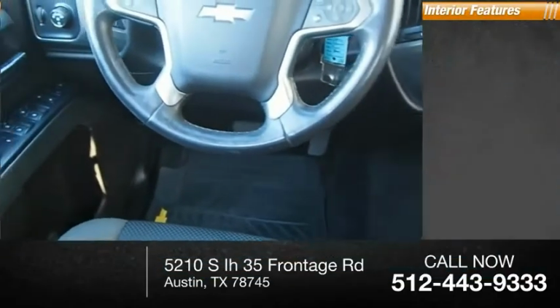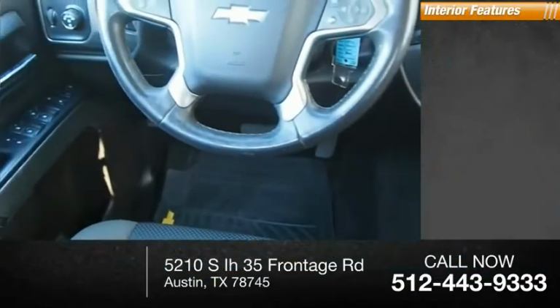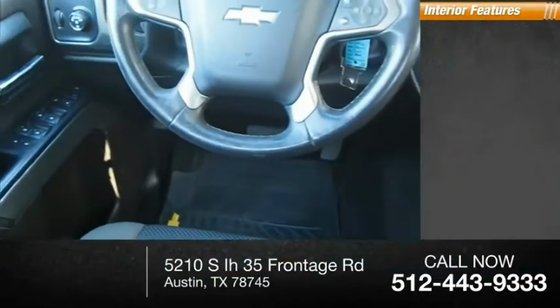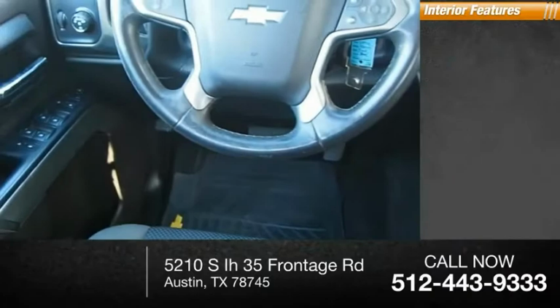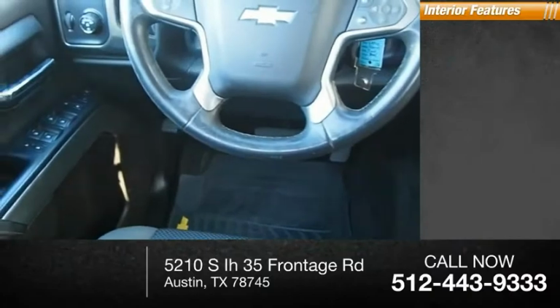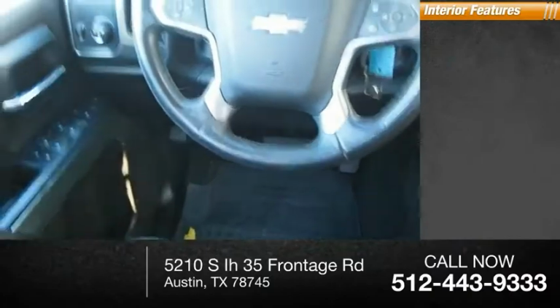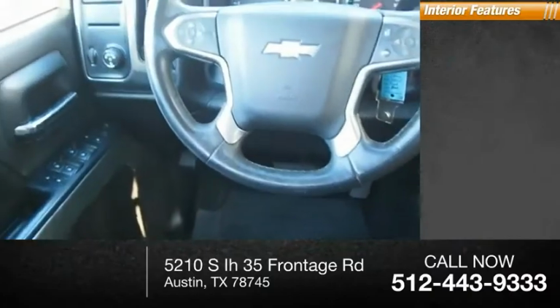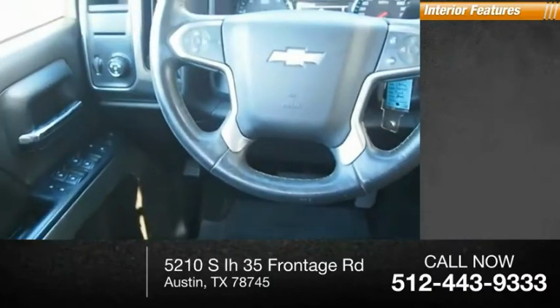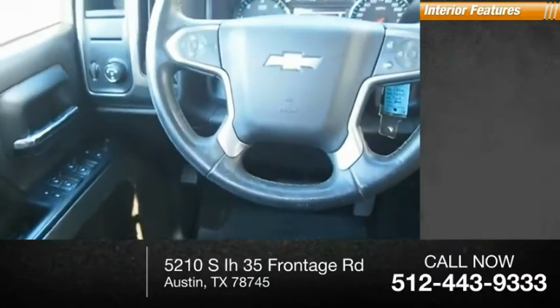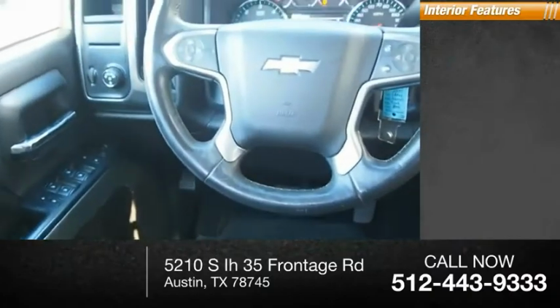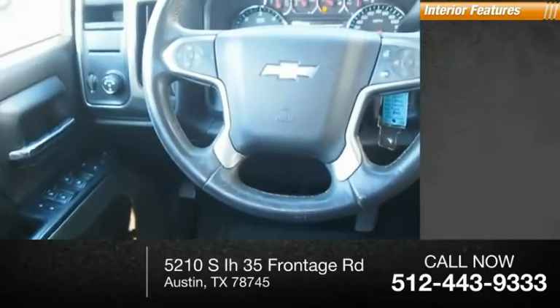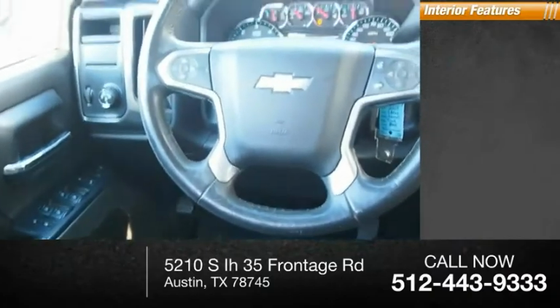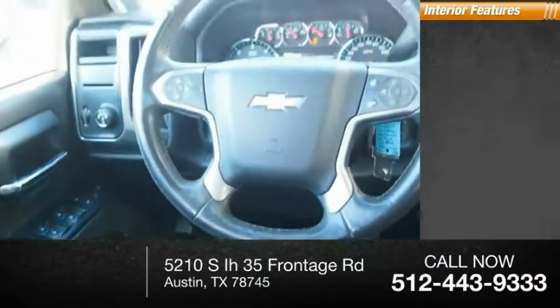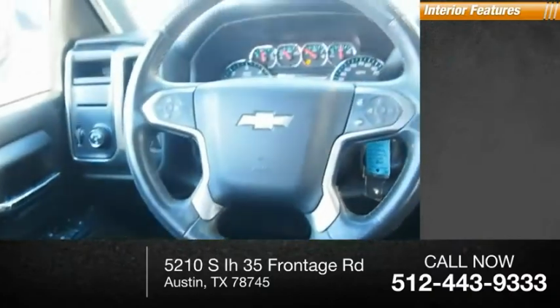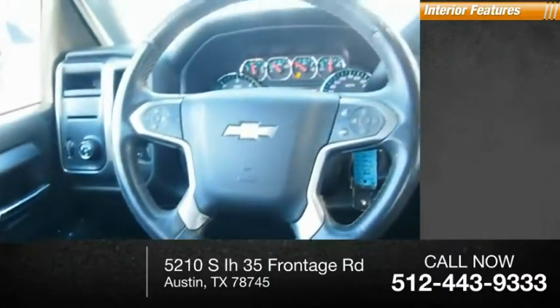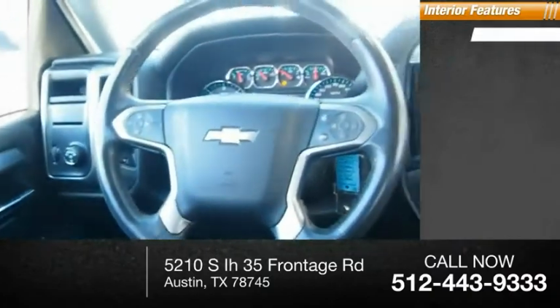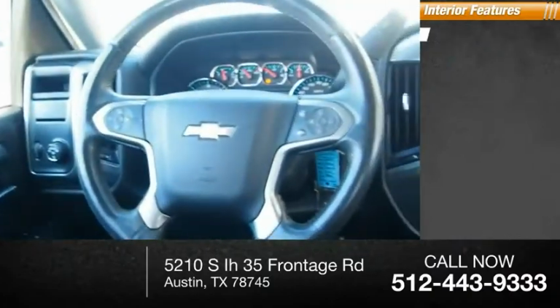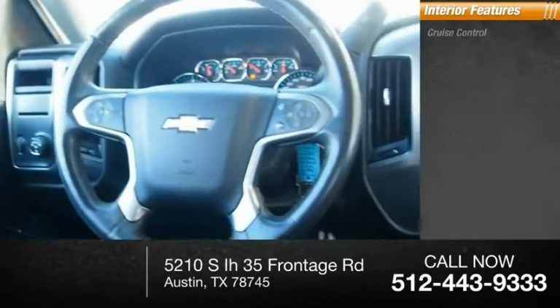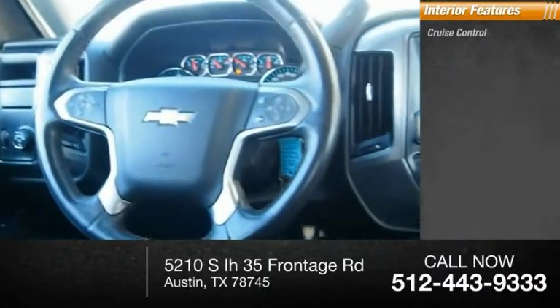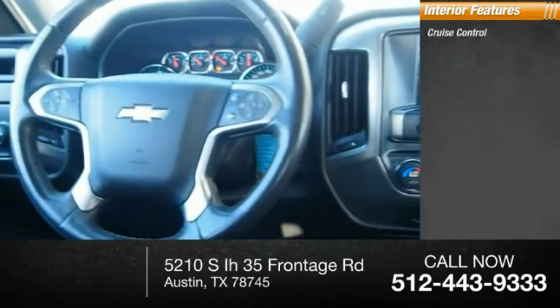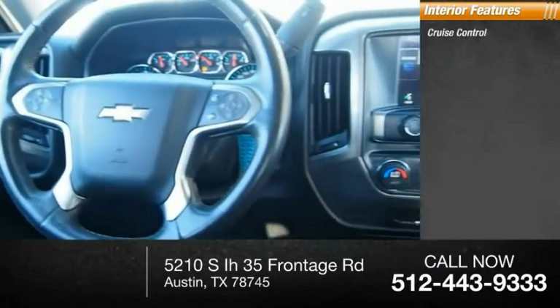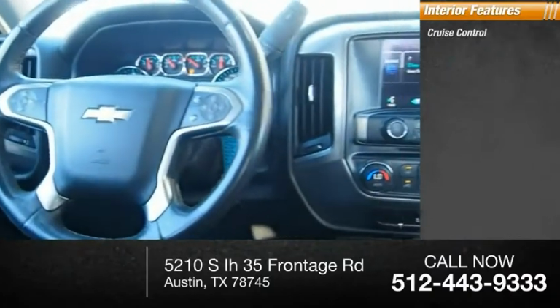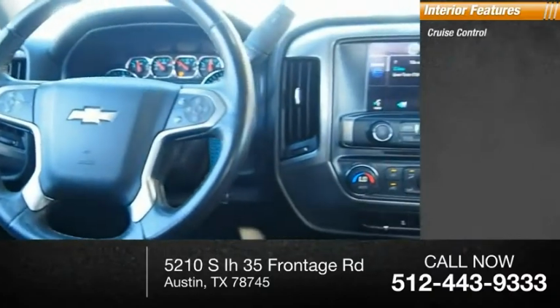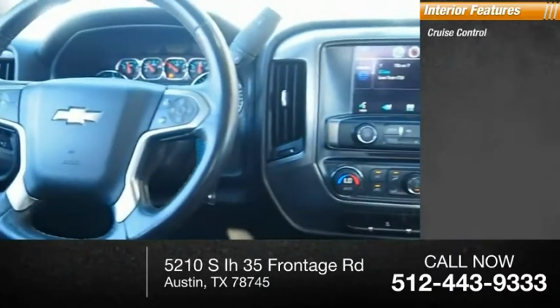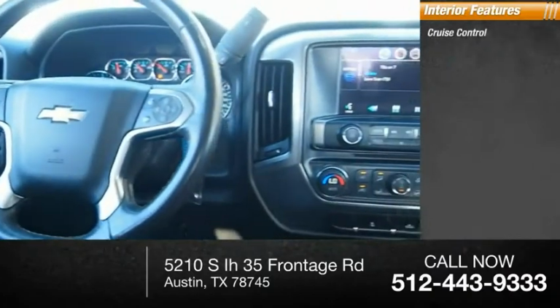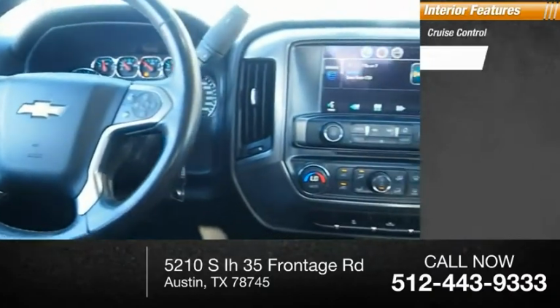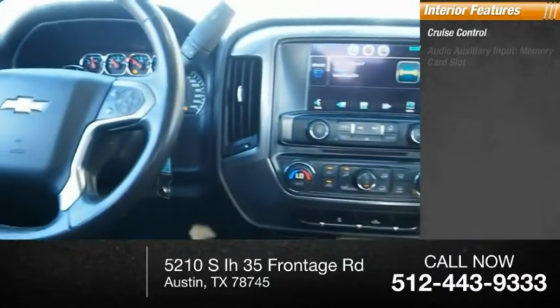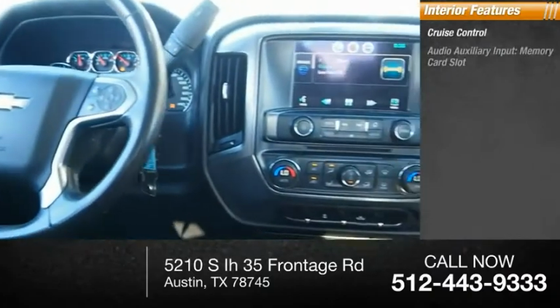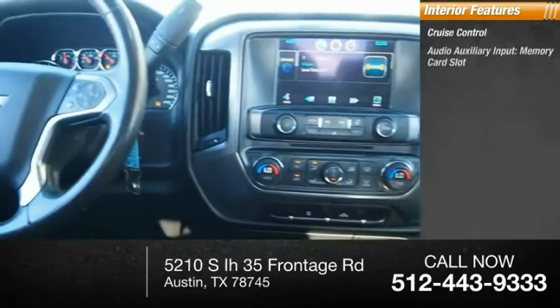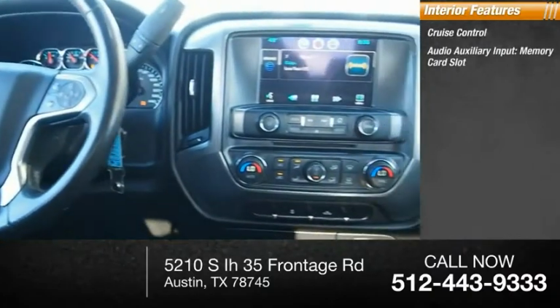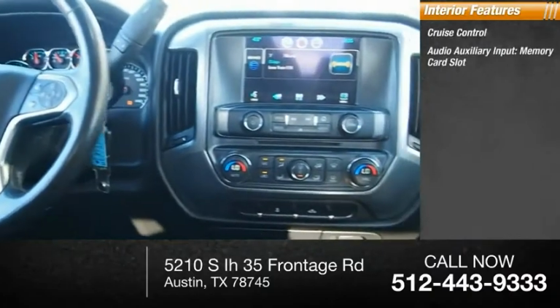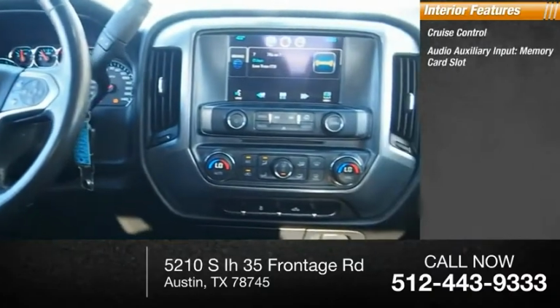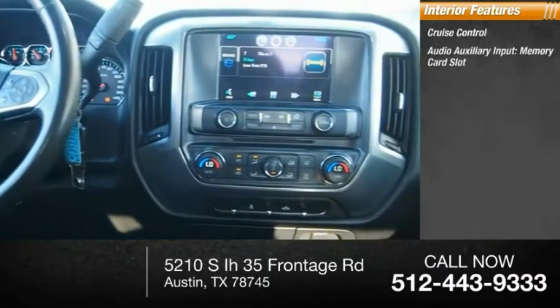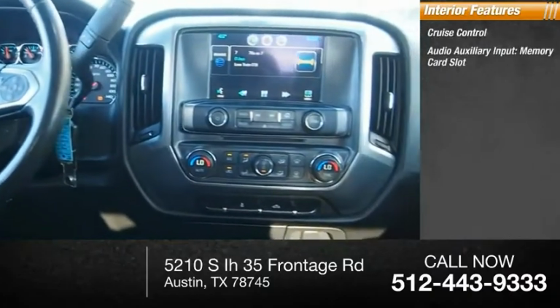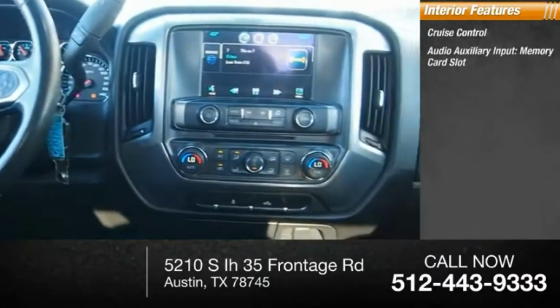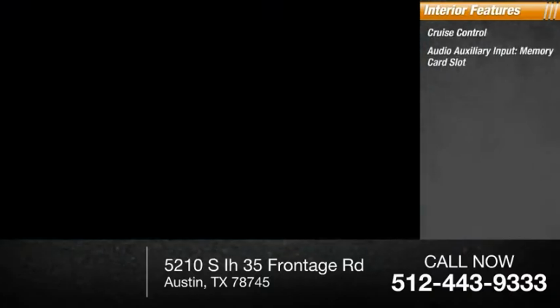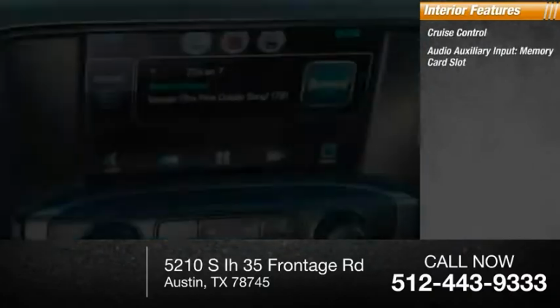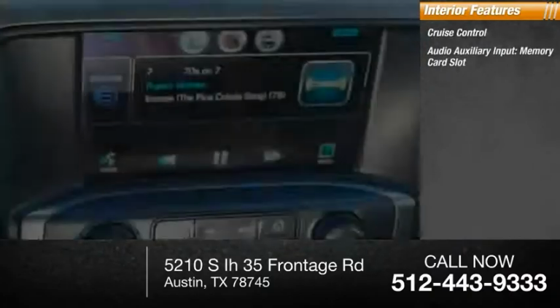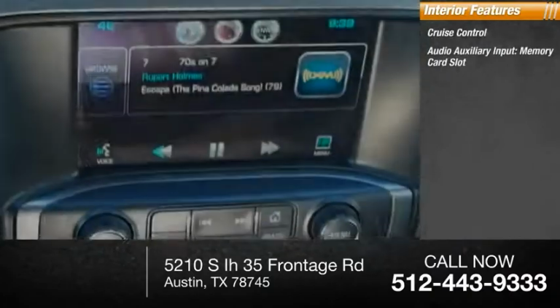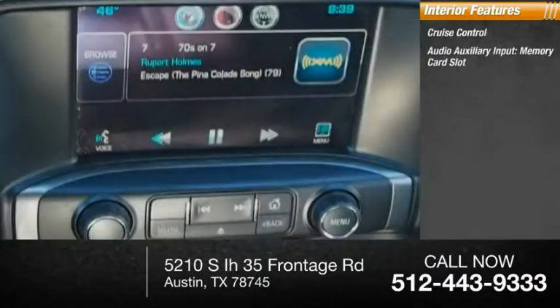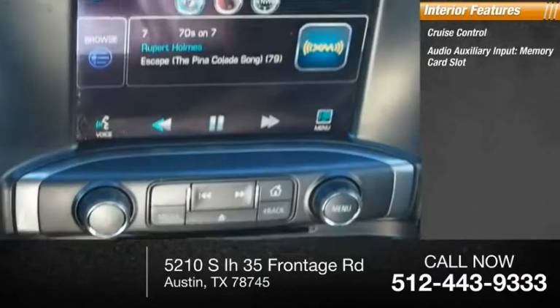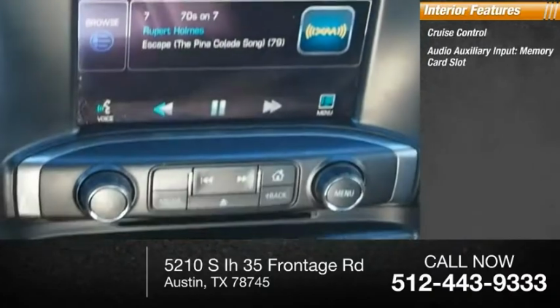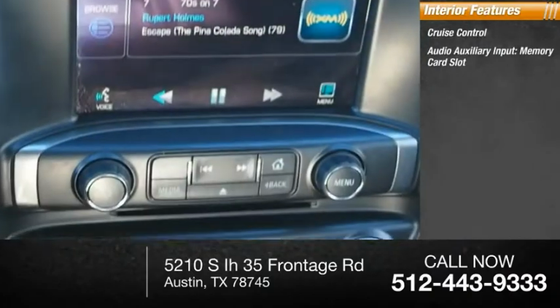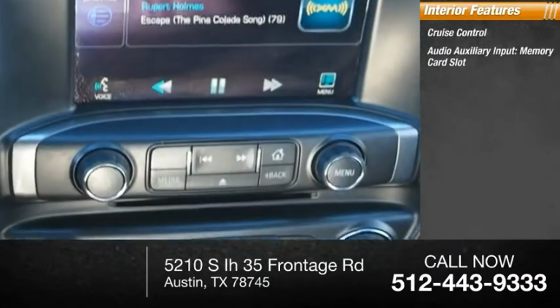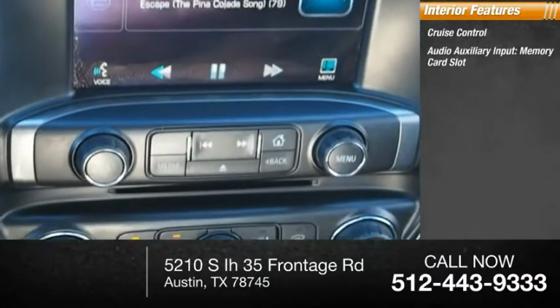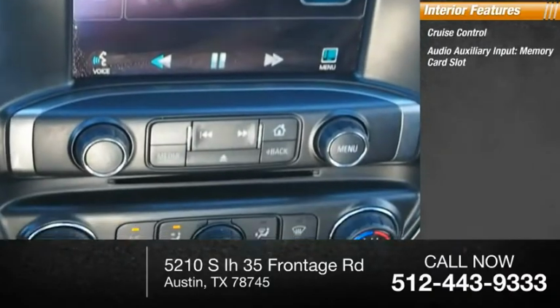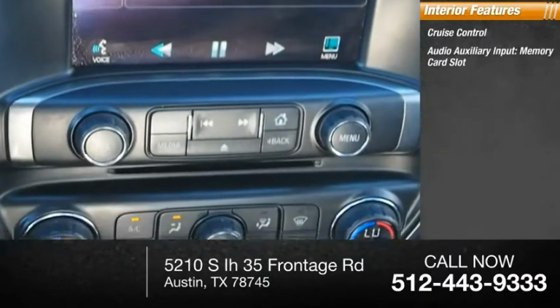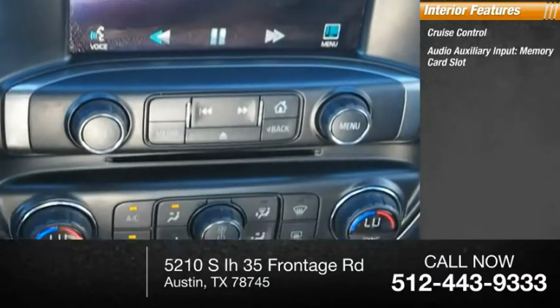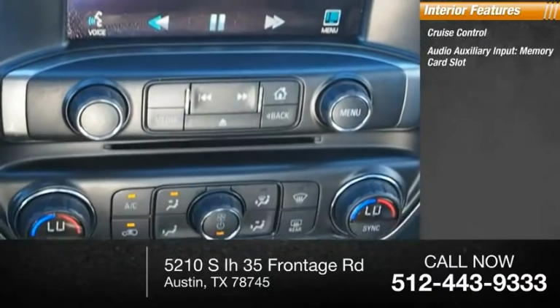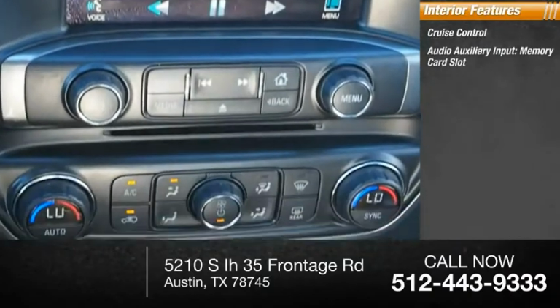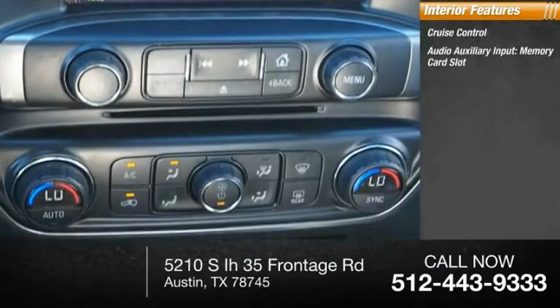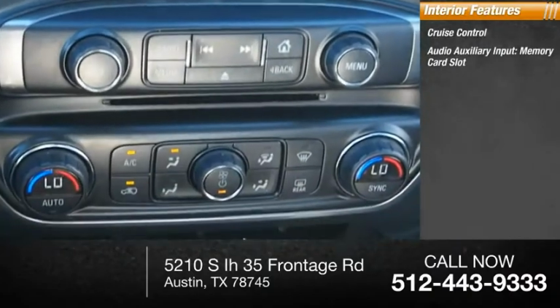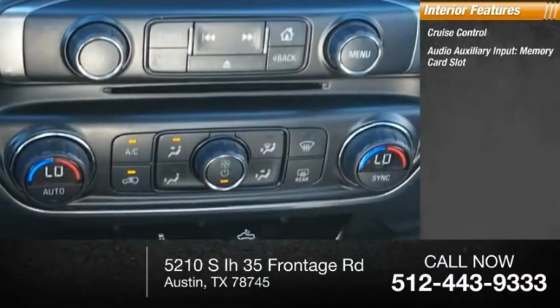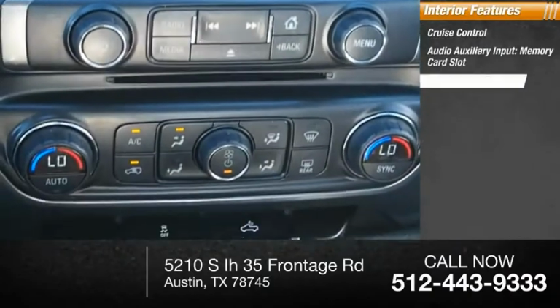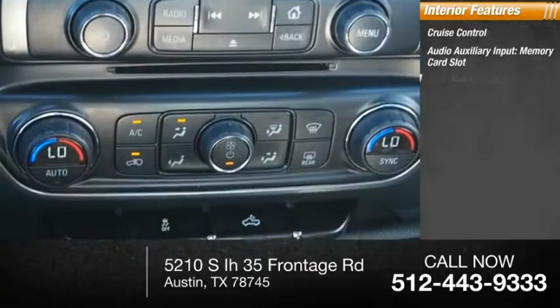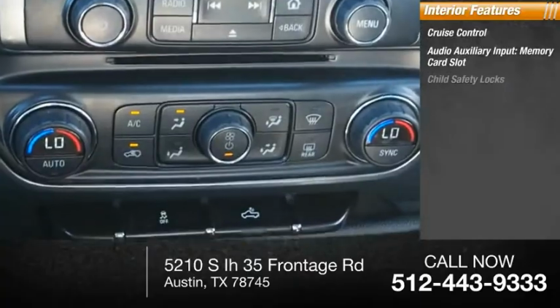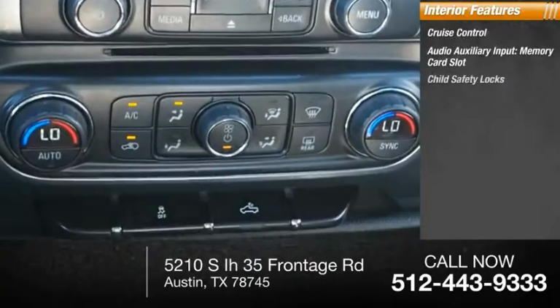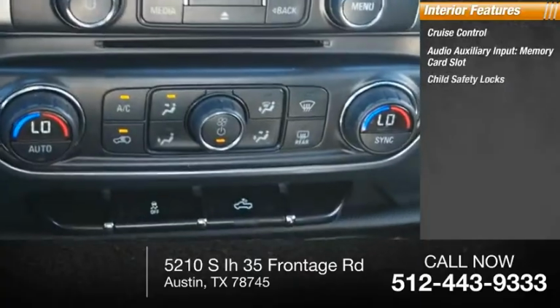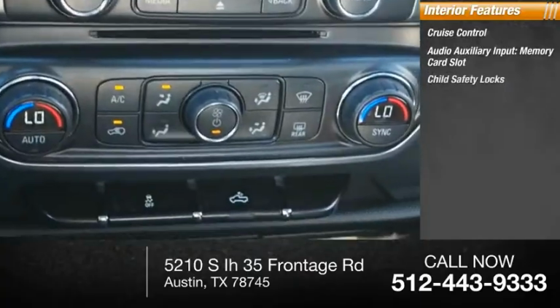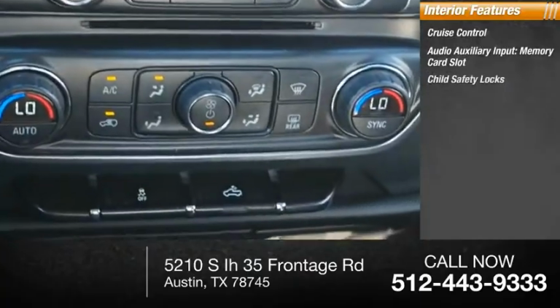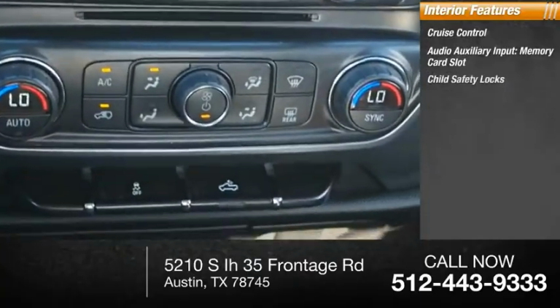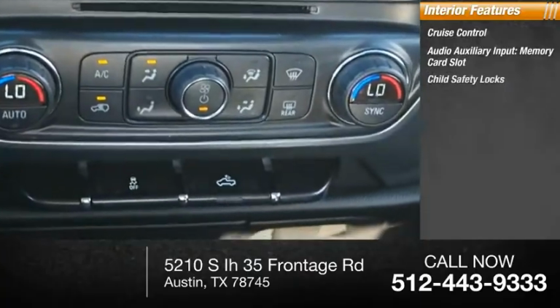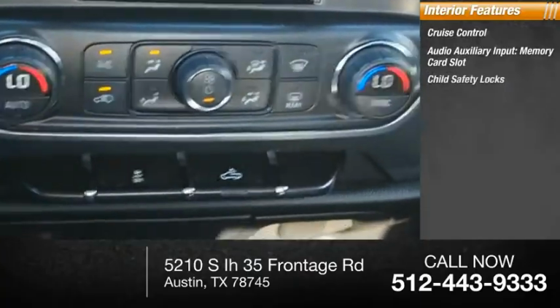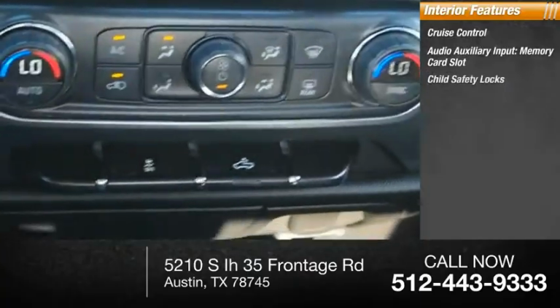Inside you'll find cruise control, audio auxiliary input, memory card slot, and child safety locks.